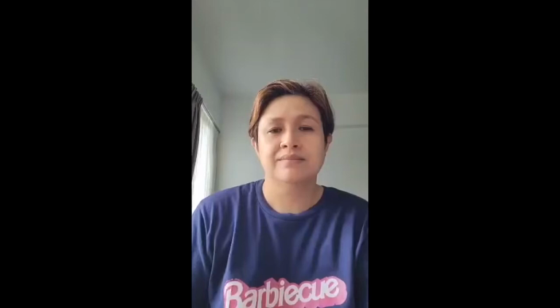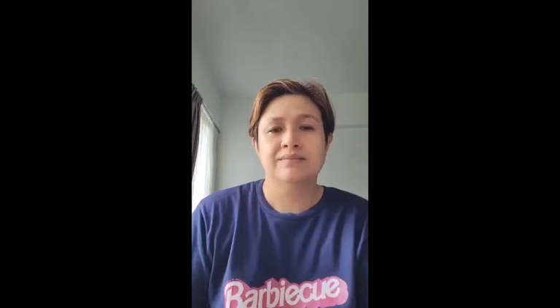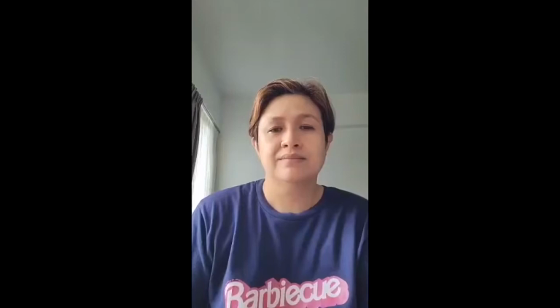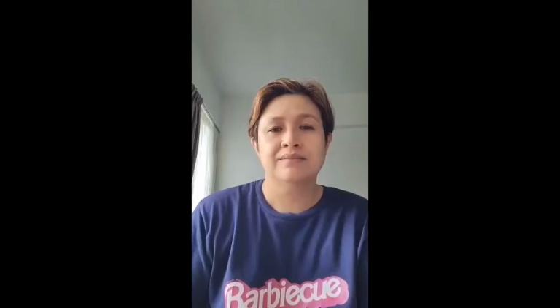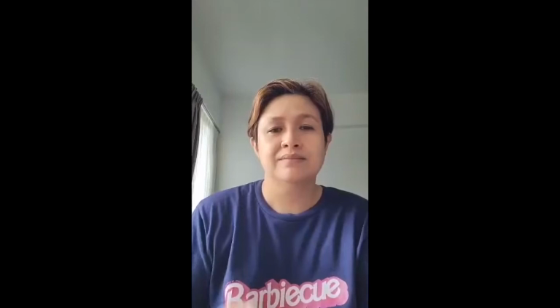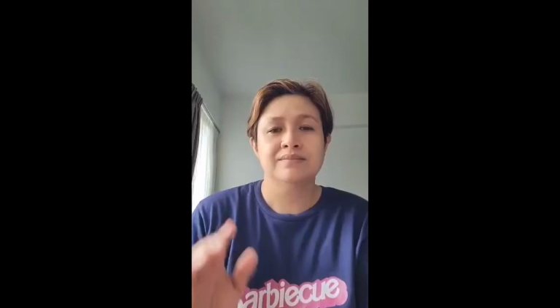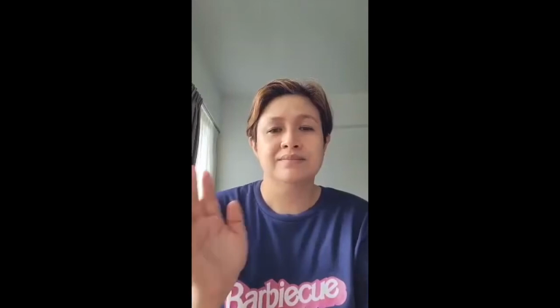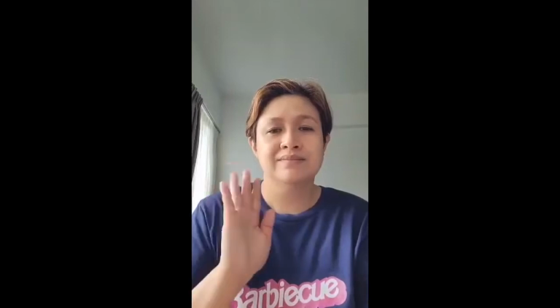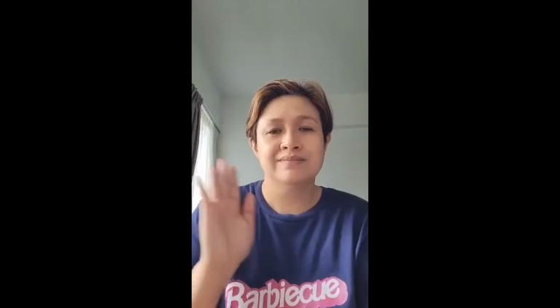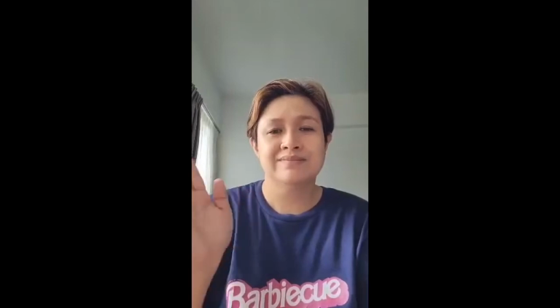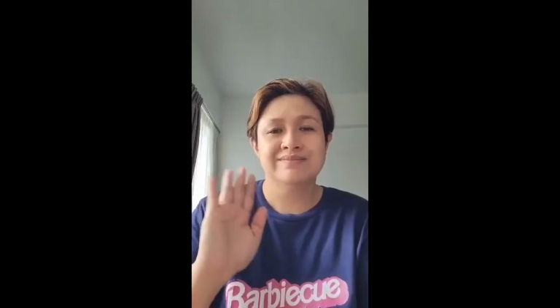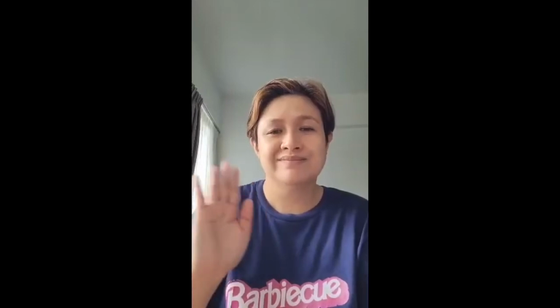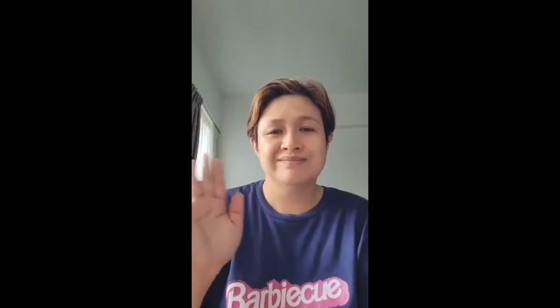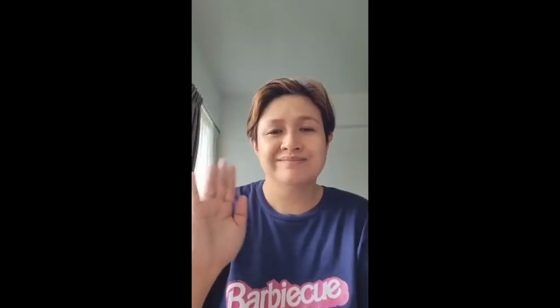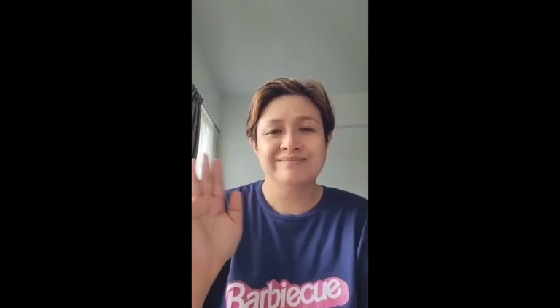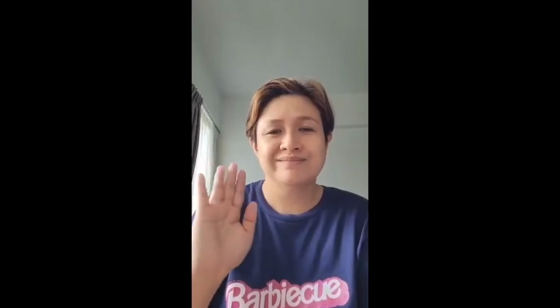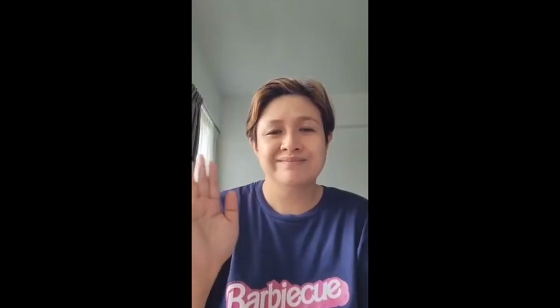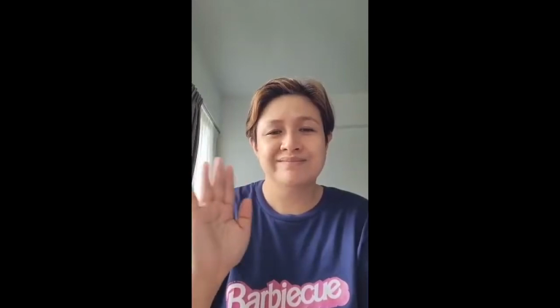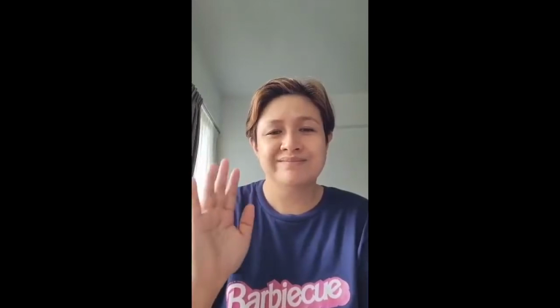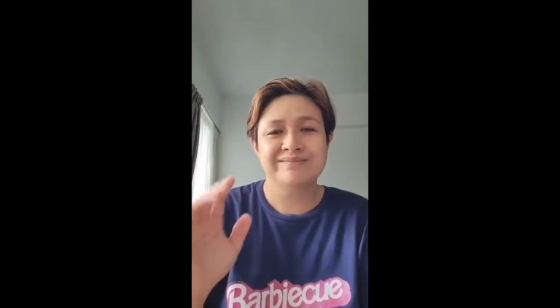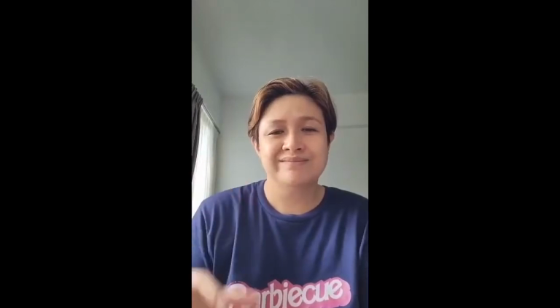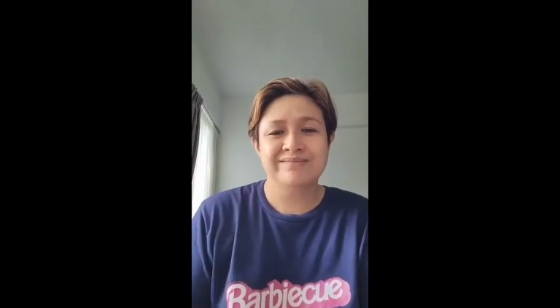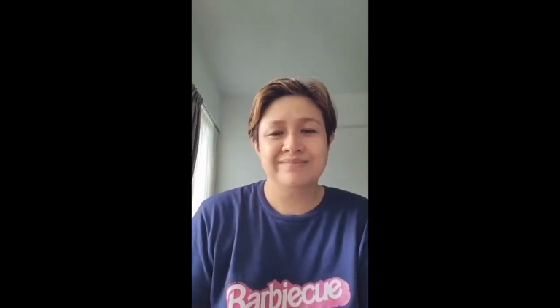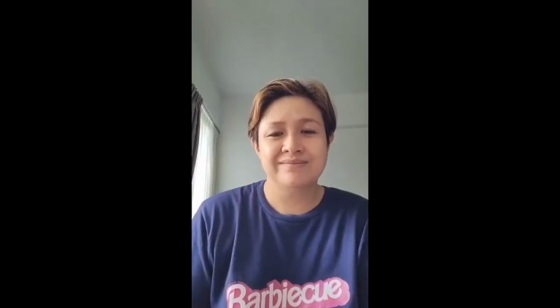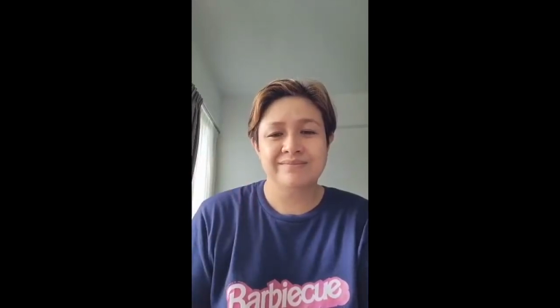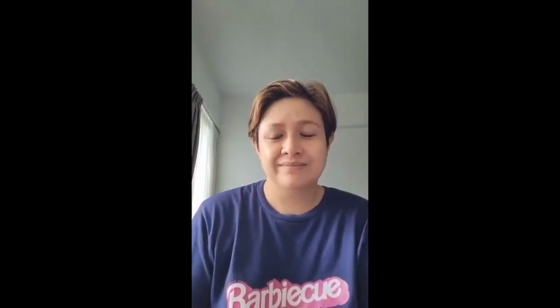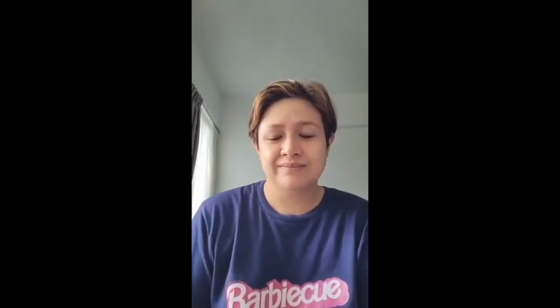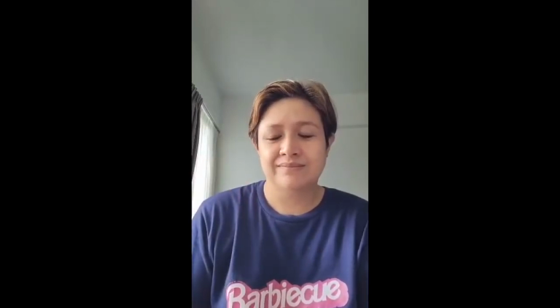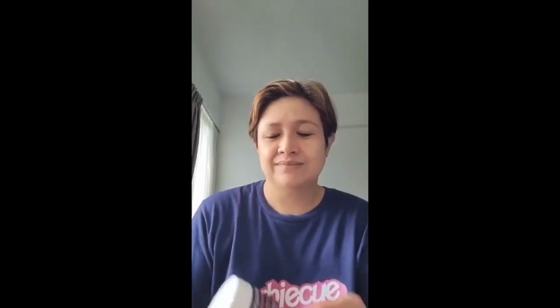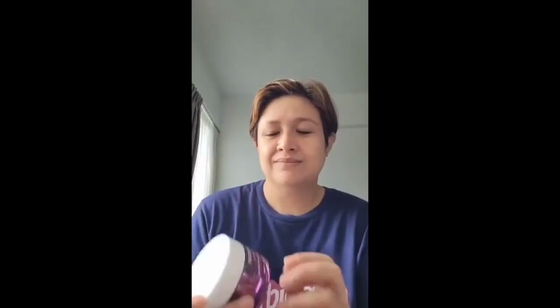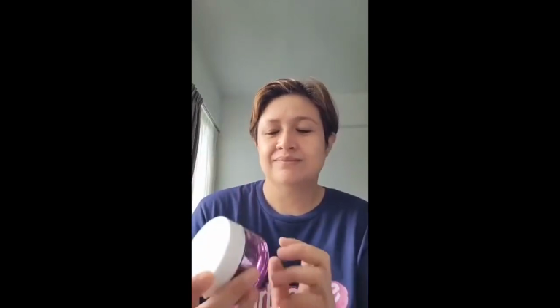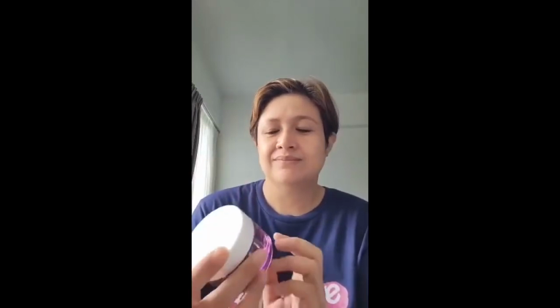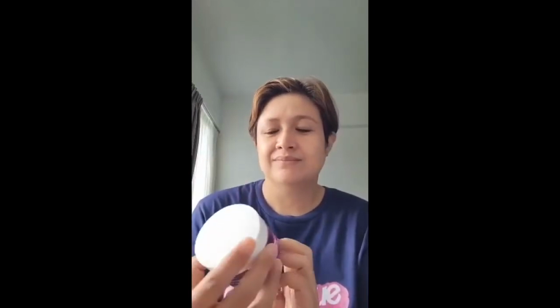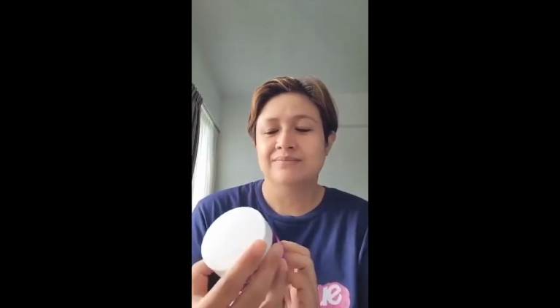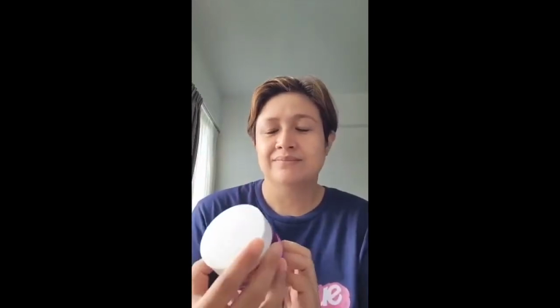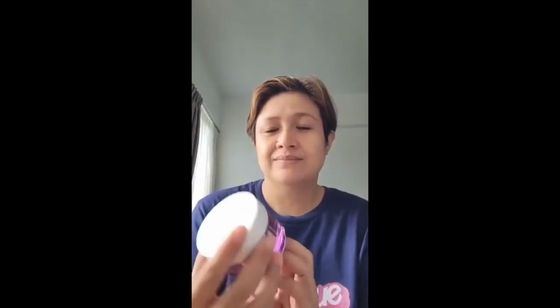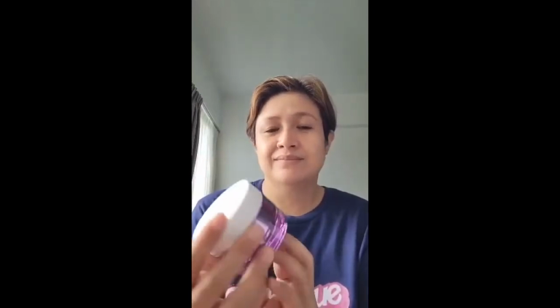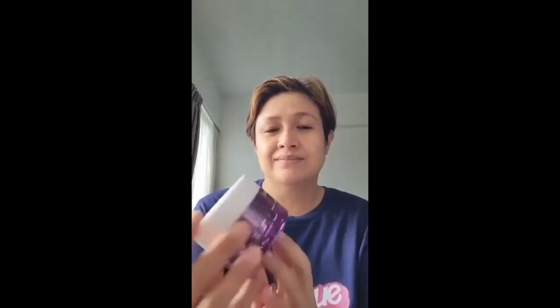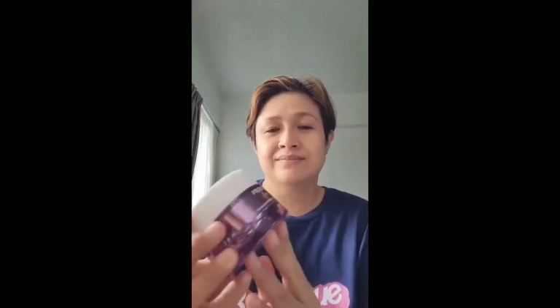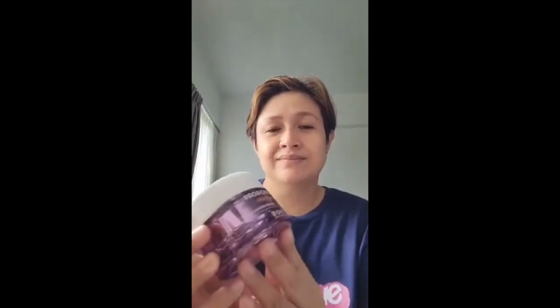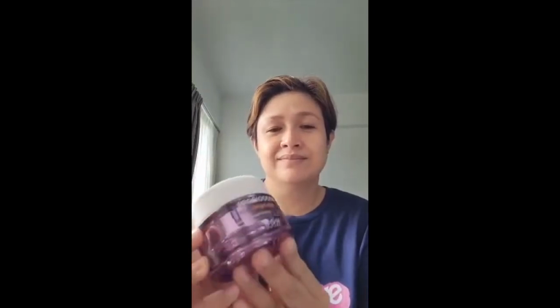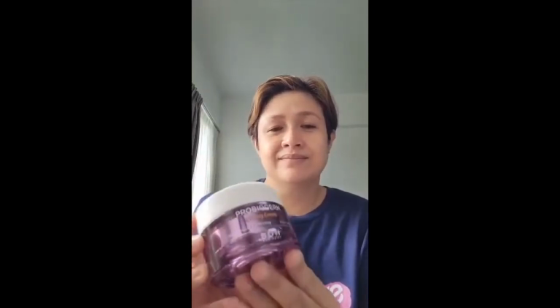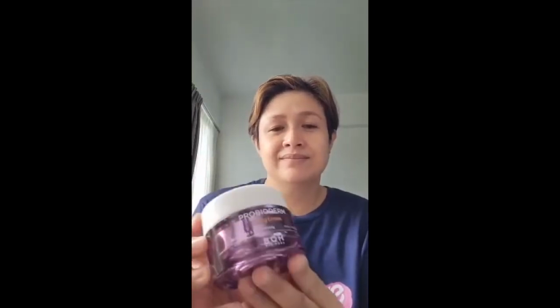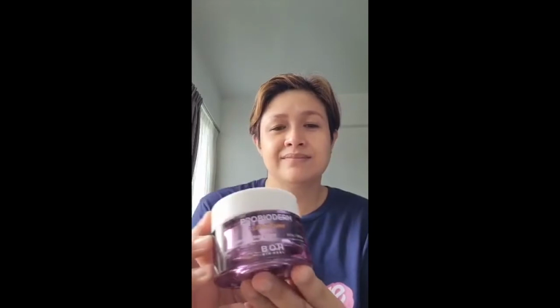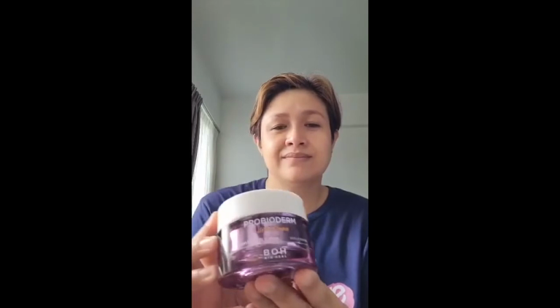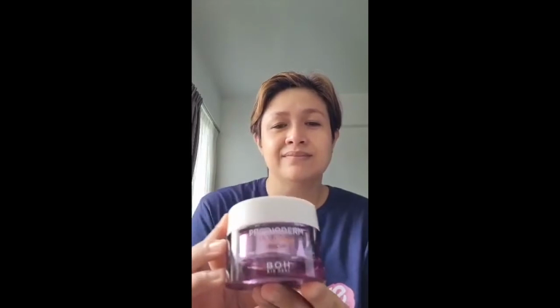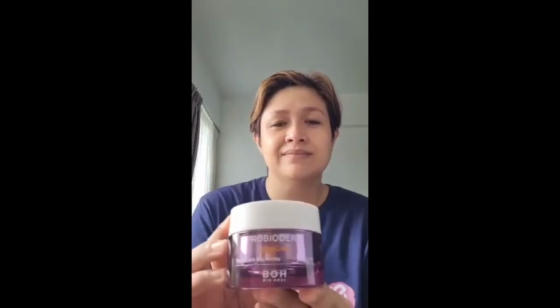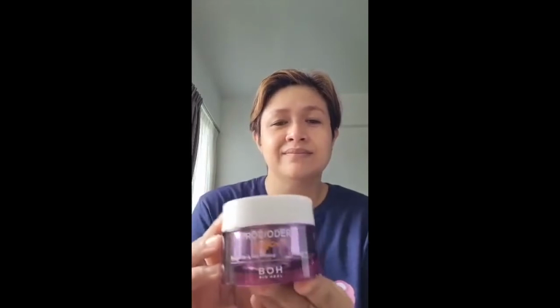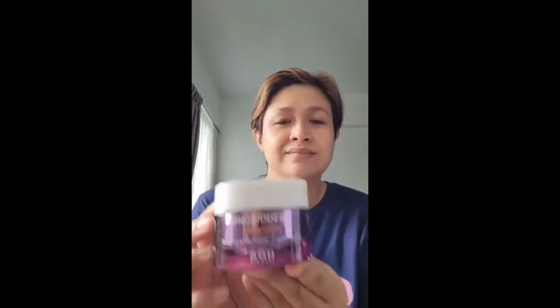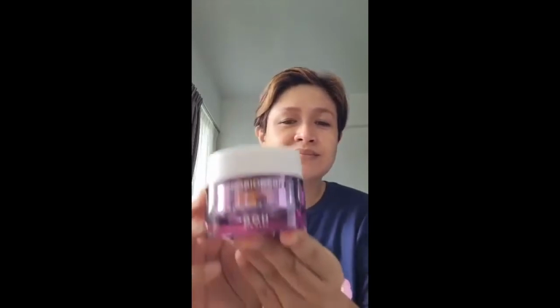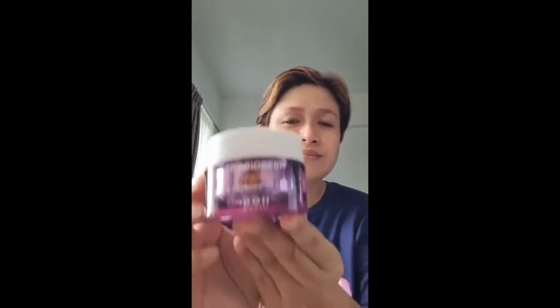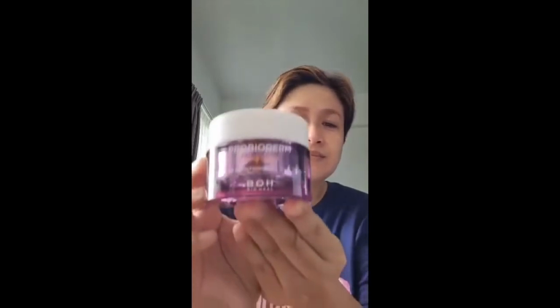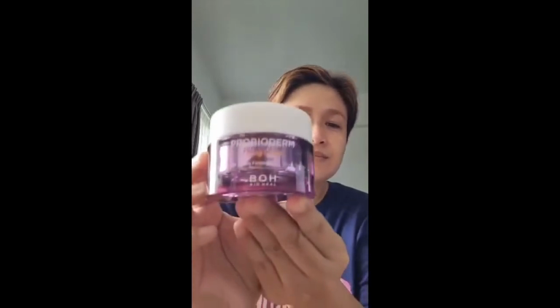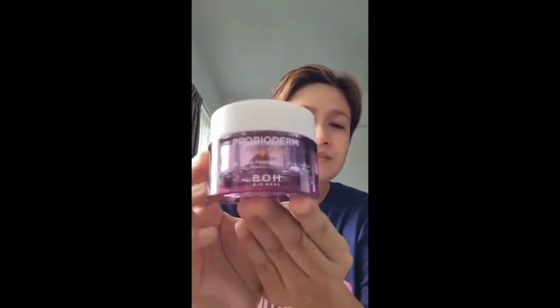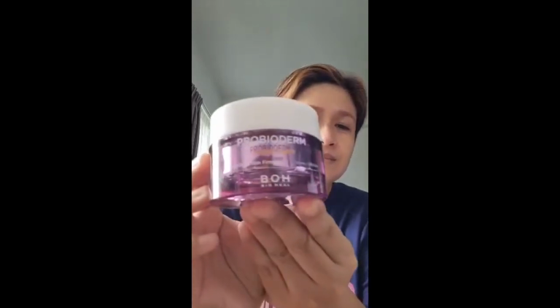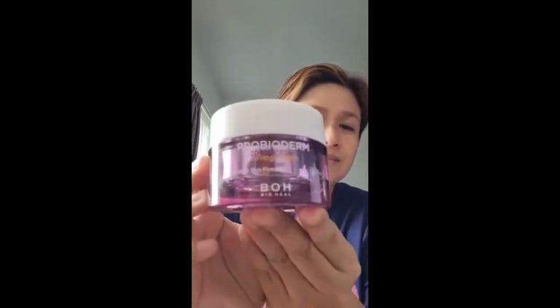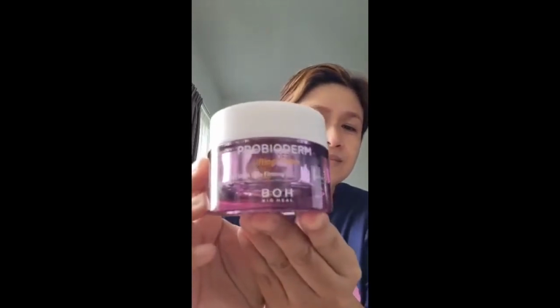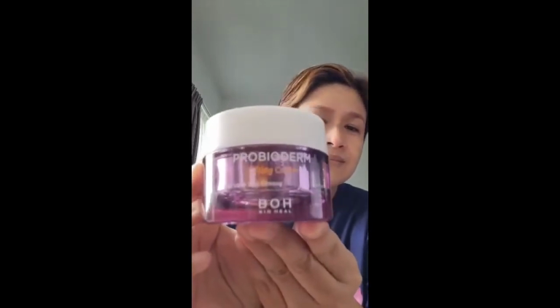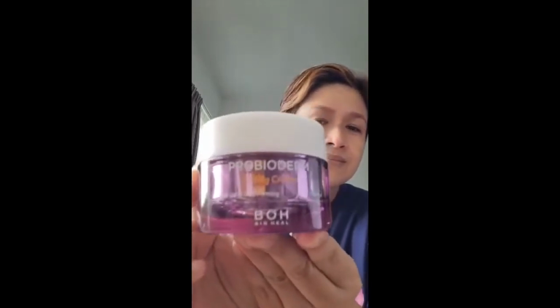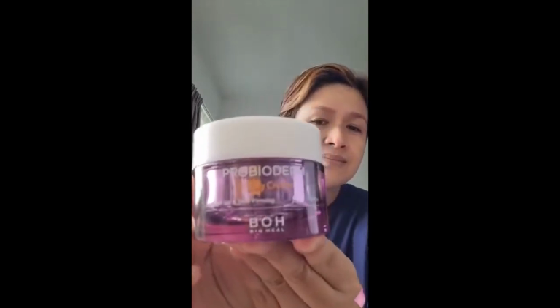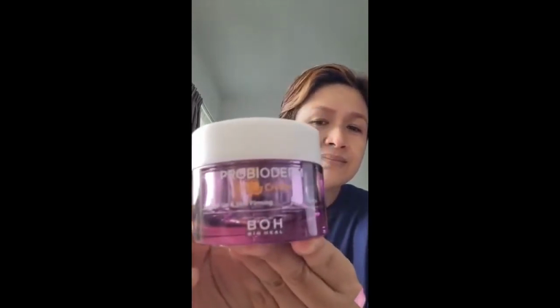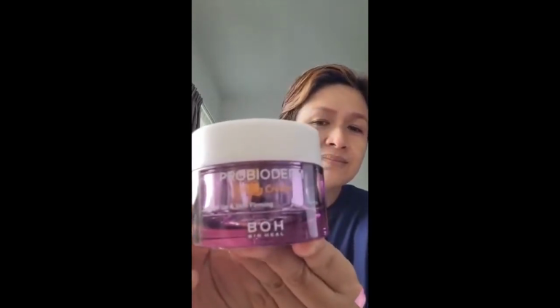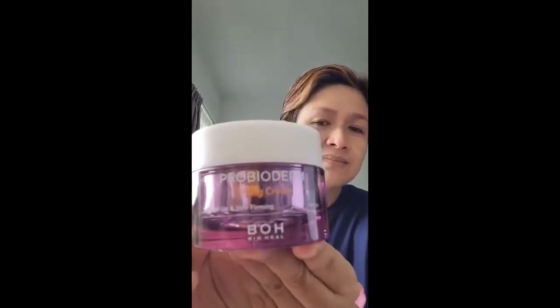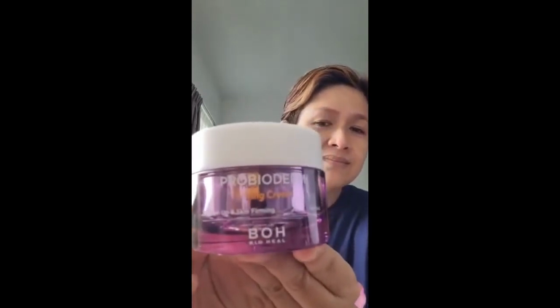Hi guys, Gina here and I will be doing a review of BOH Pro Bioderm Lifting Cream.